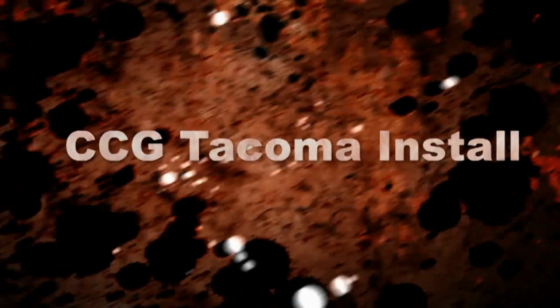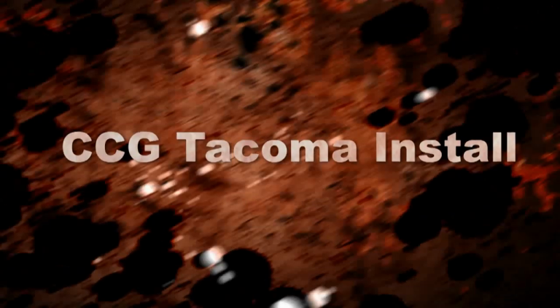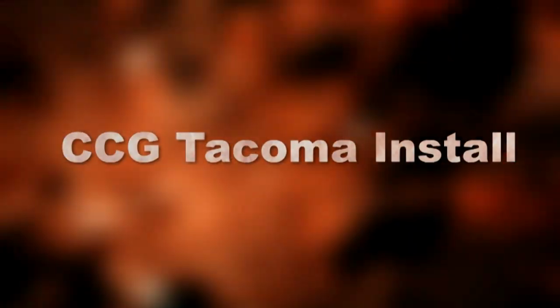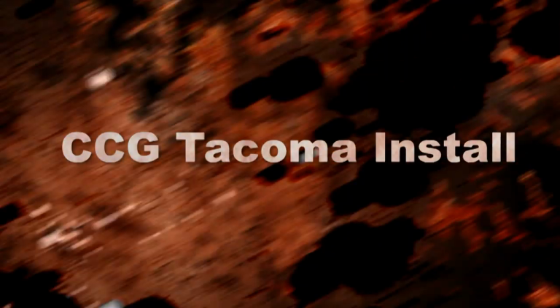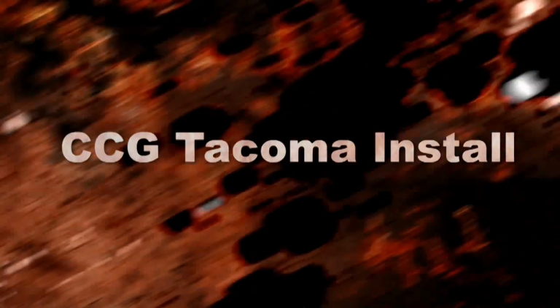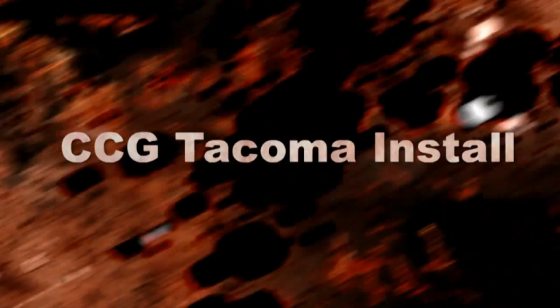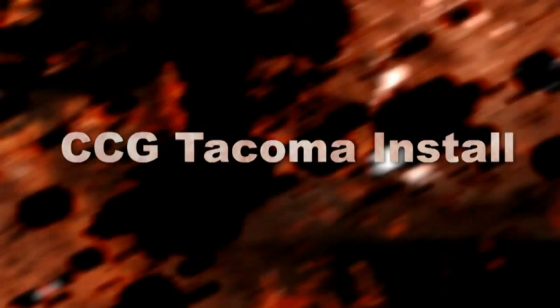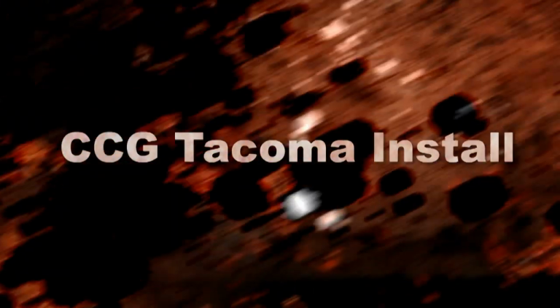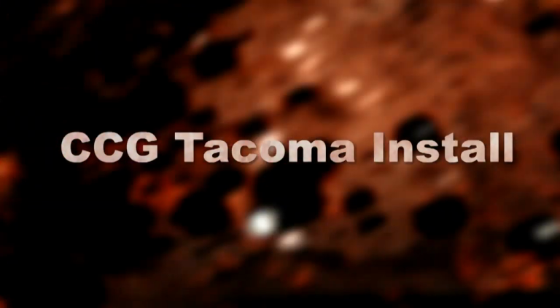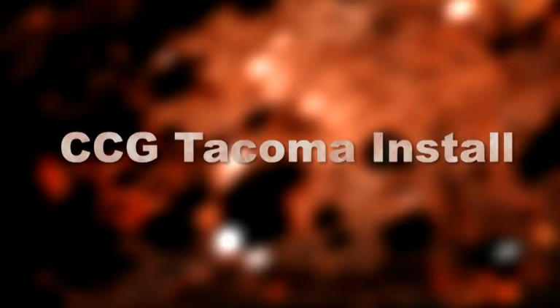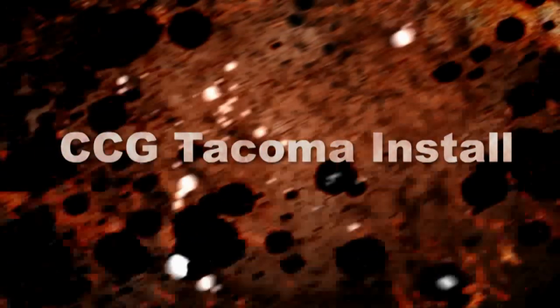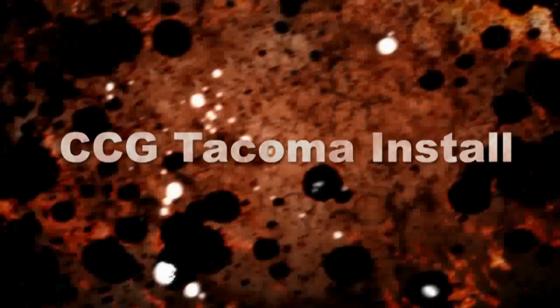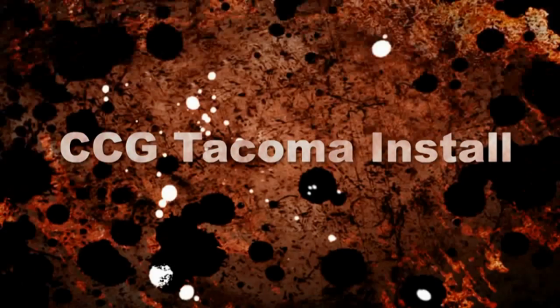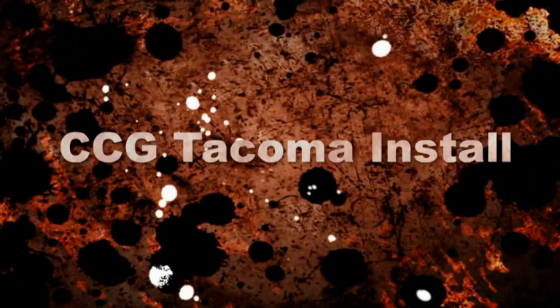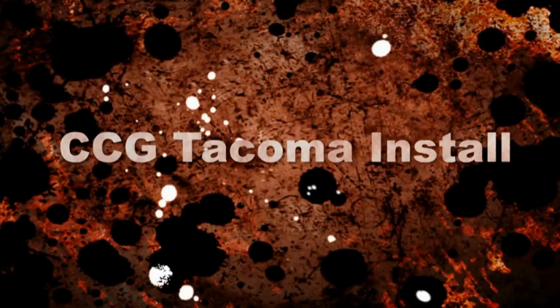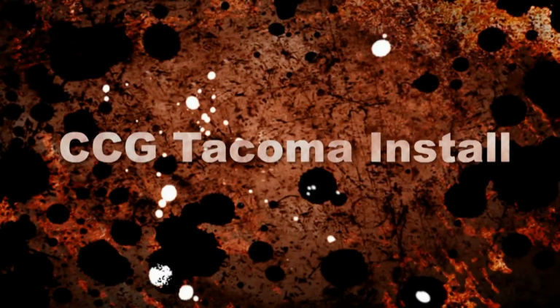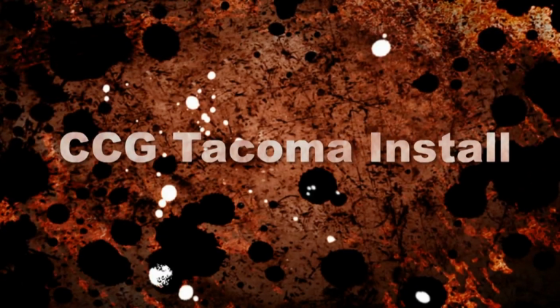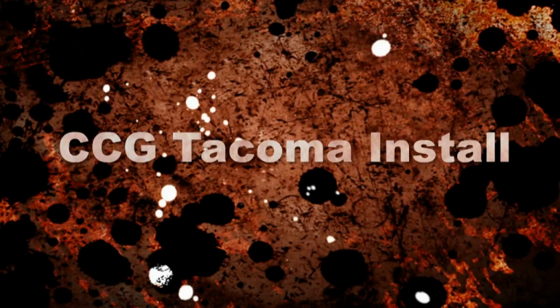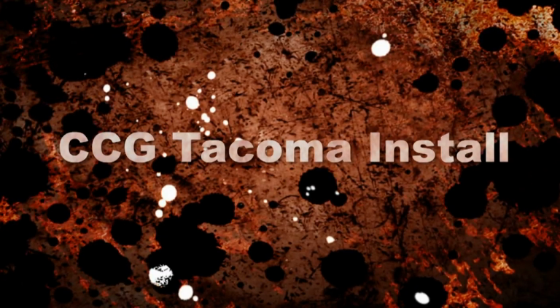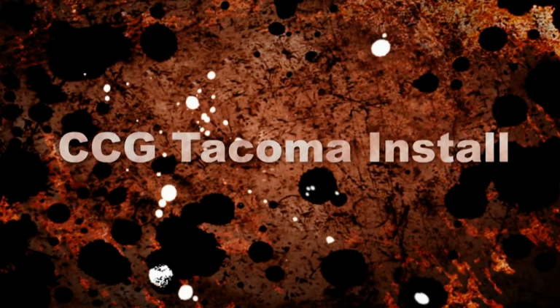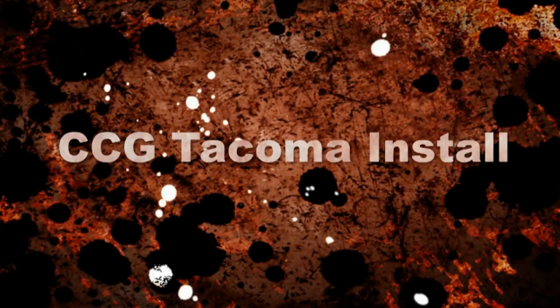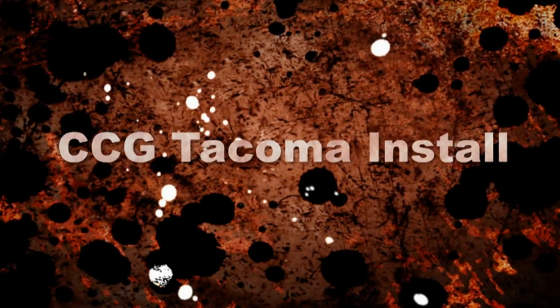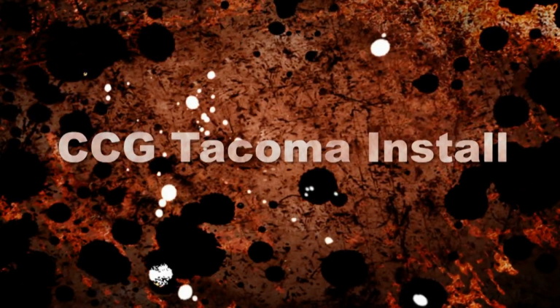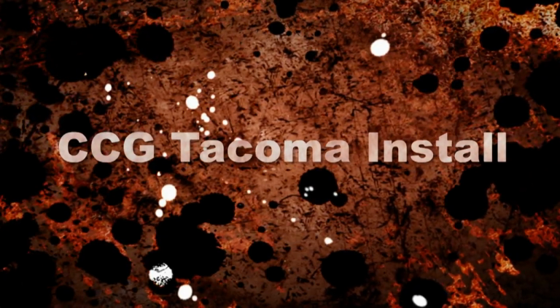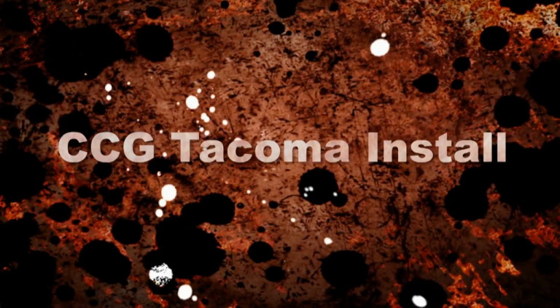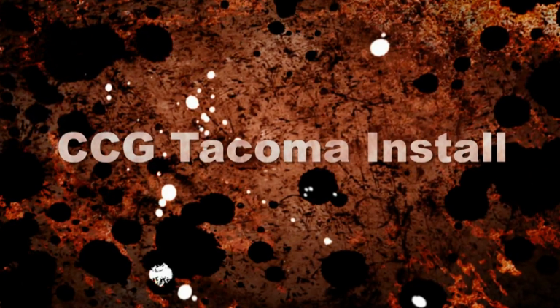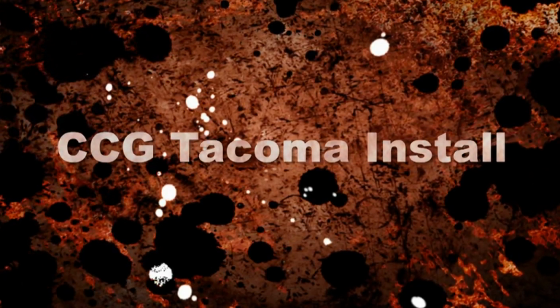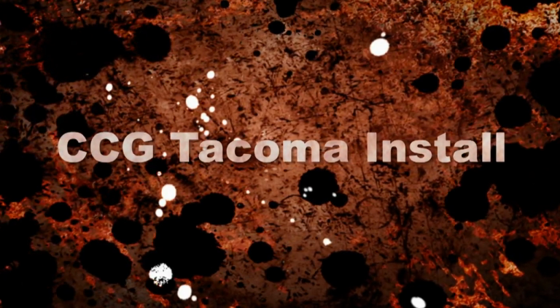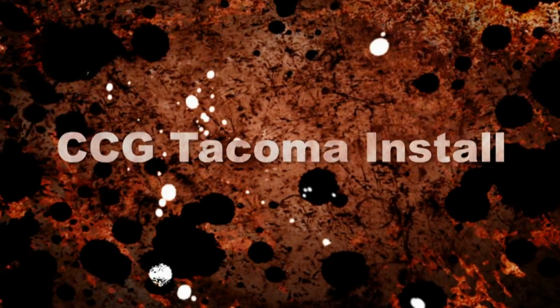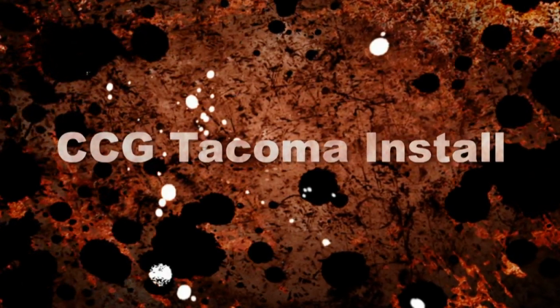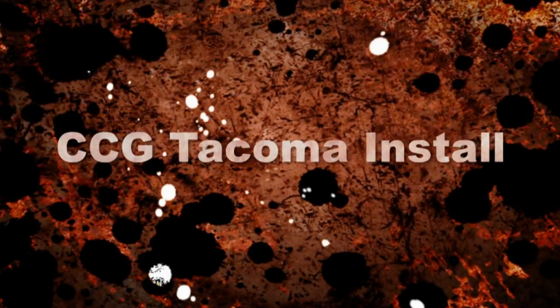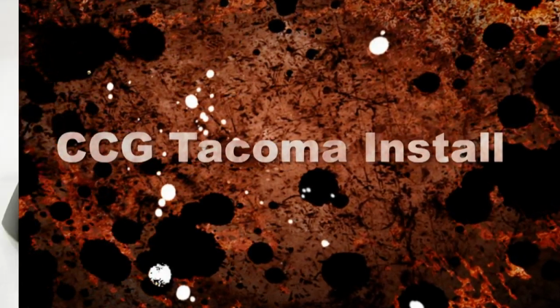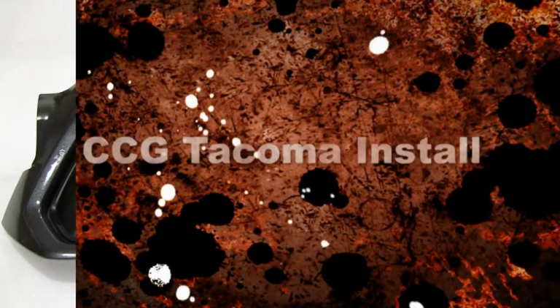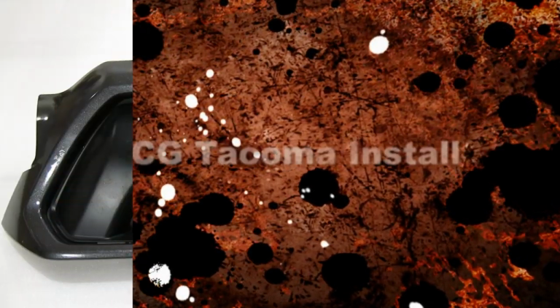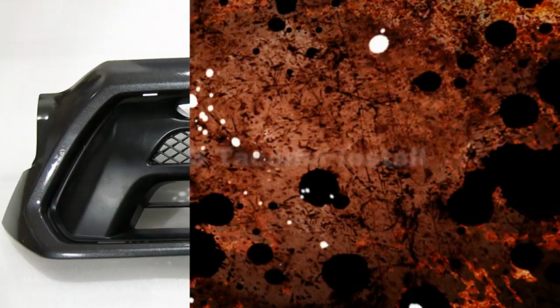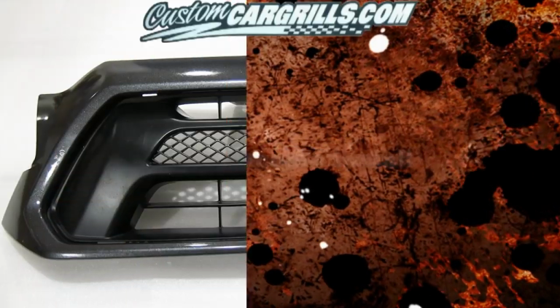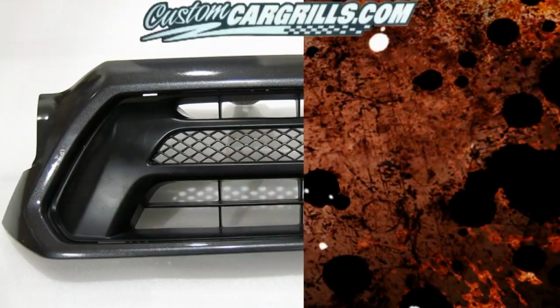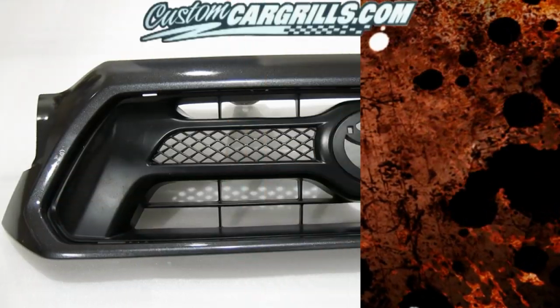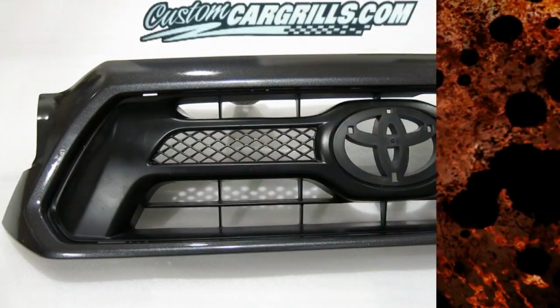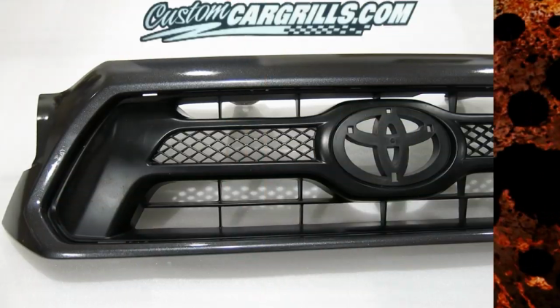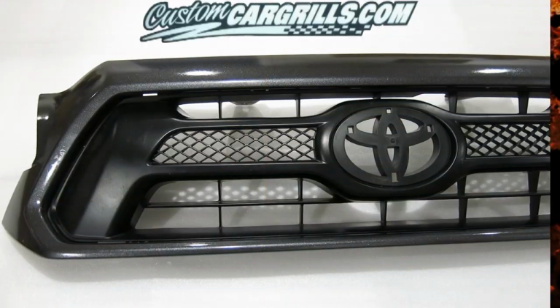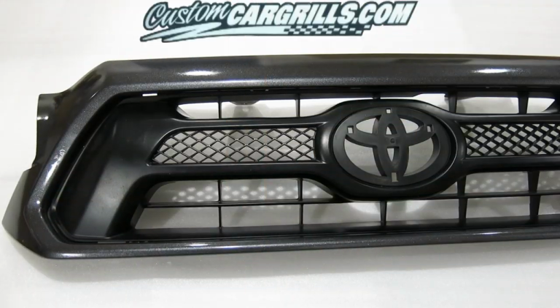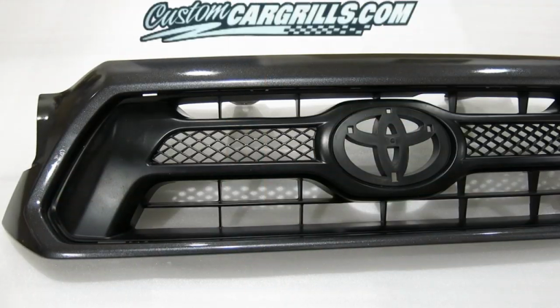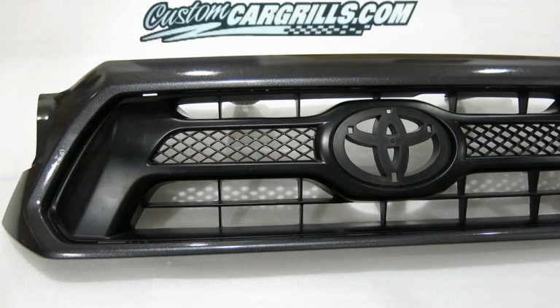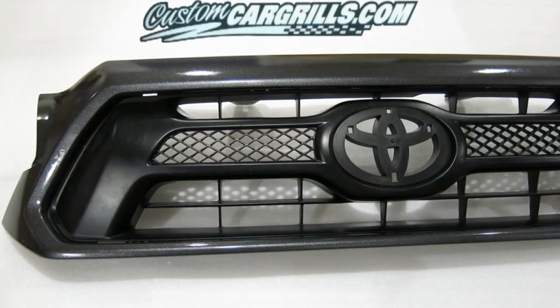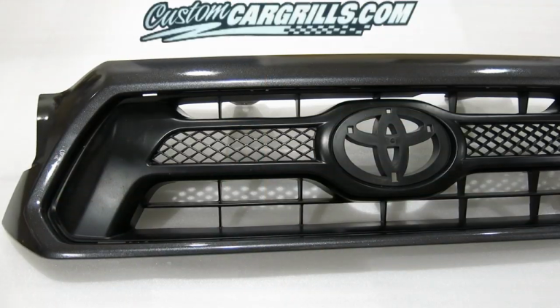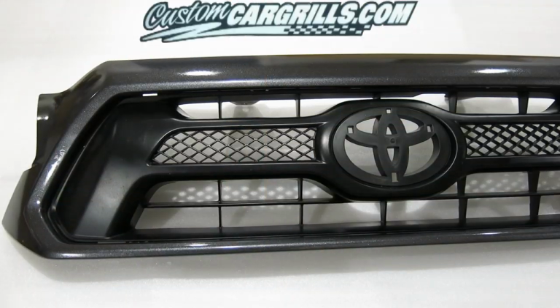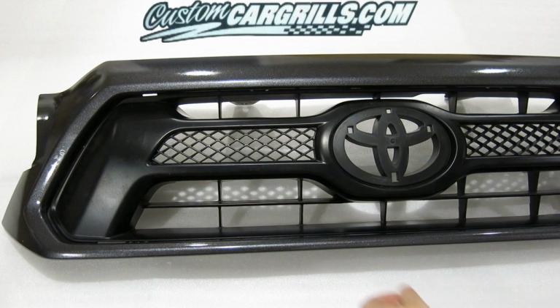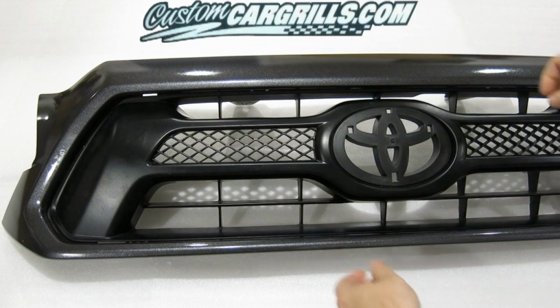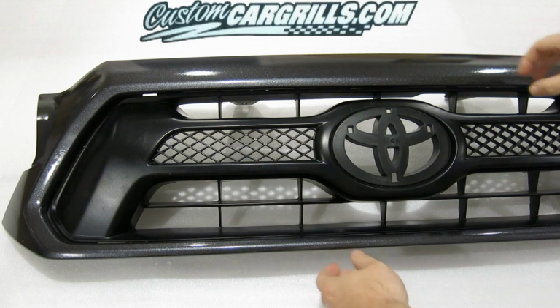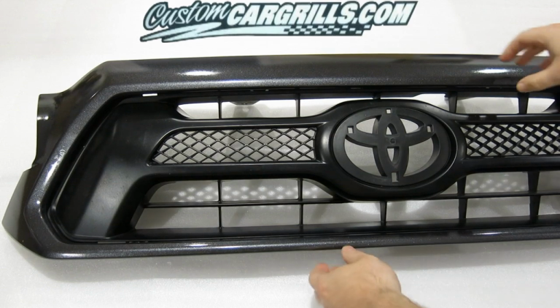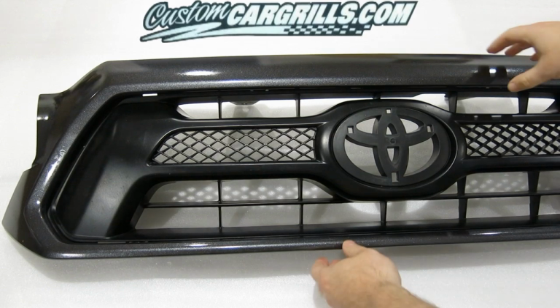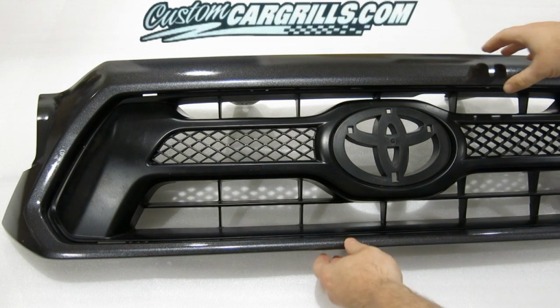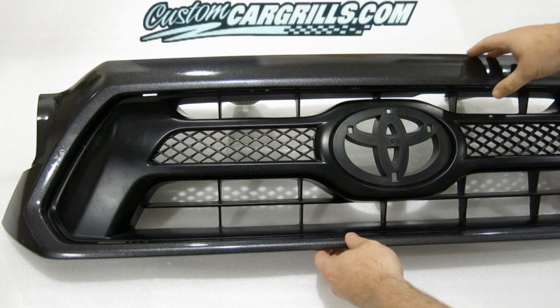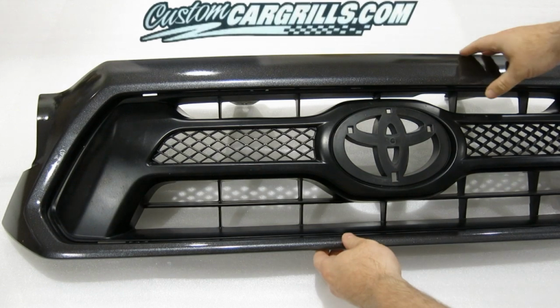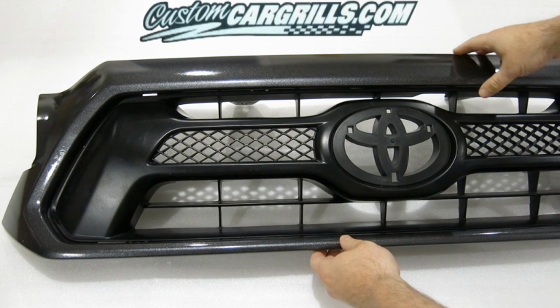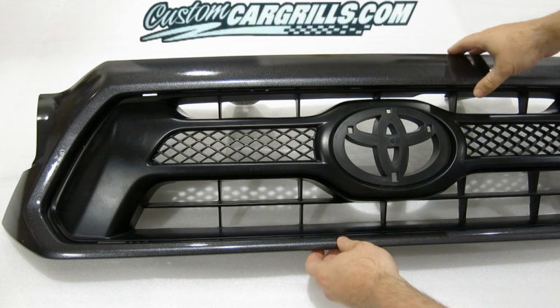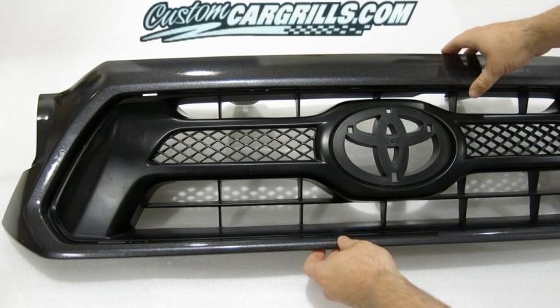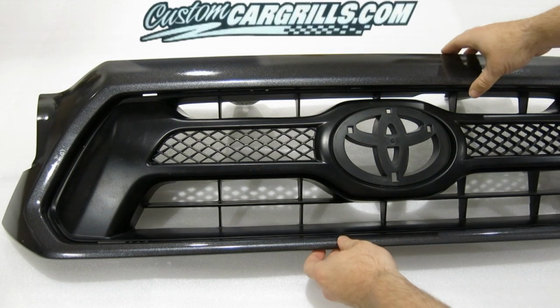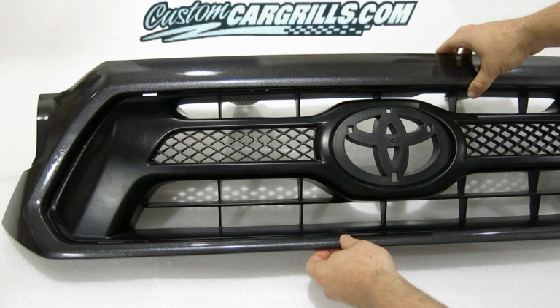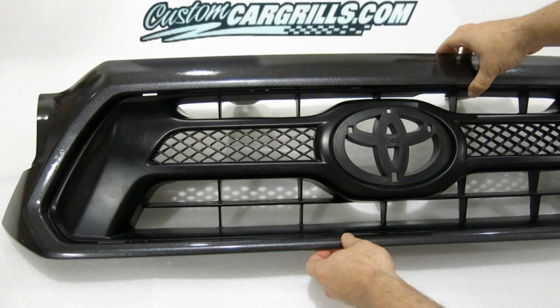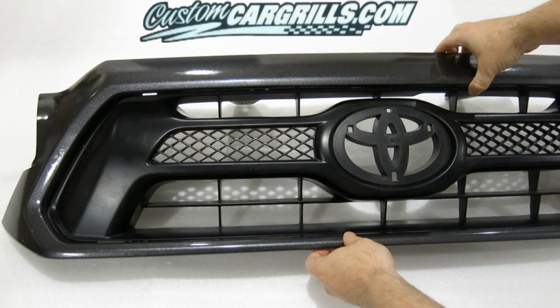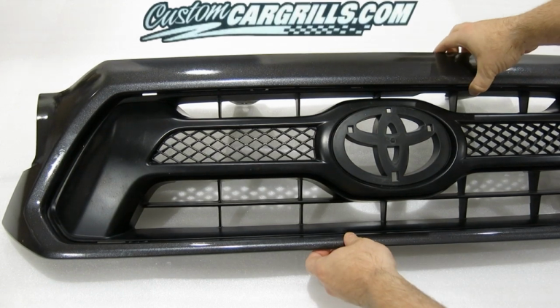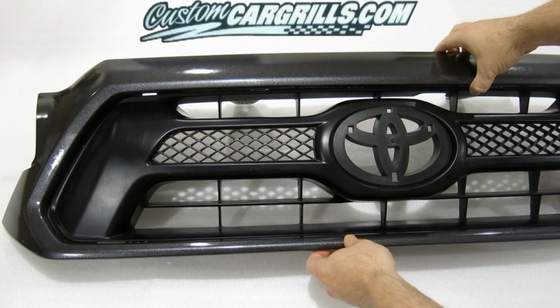Hi, this is Matt with CustomCarGrills.com. In this video, I'm going to show you one of our Toyota Tacoma grill installations.